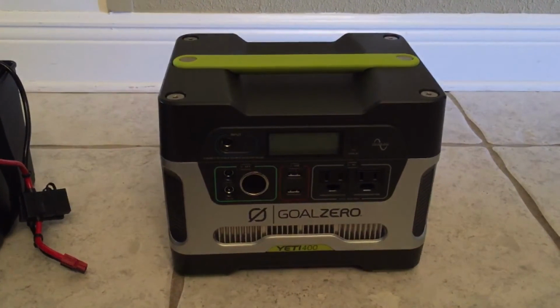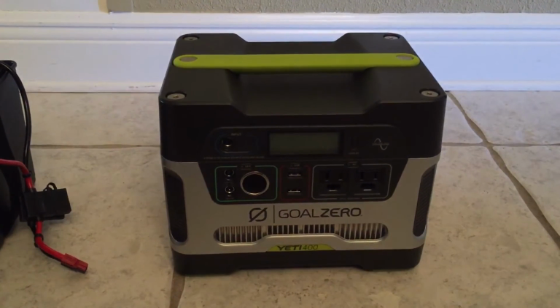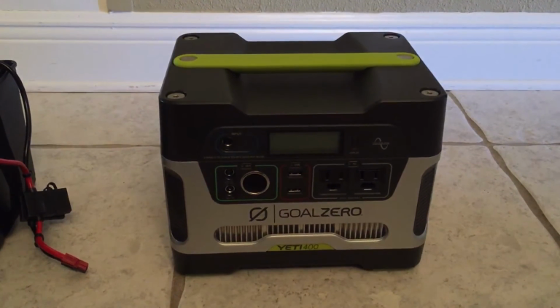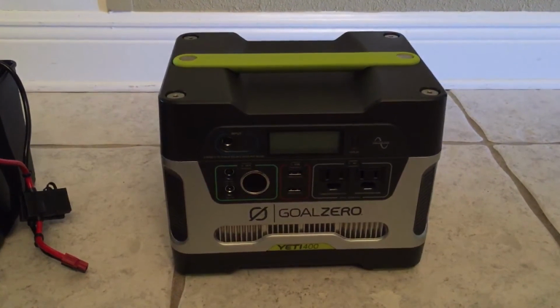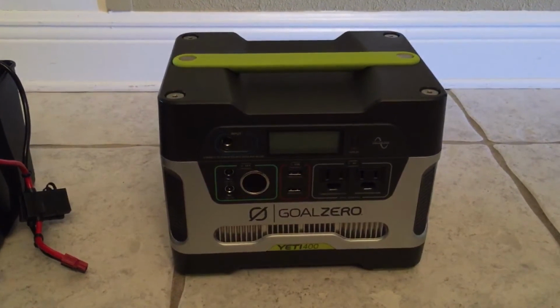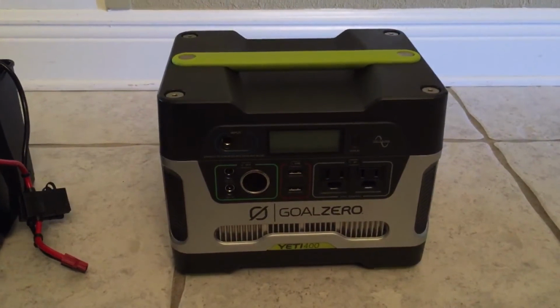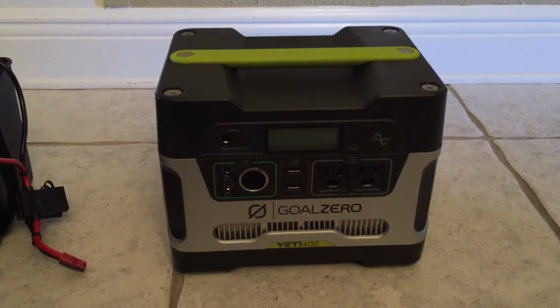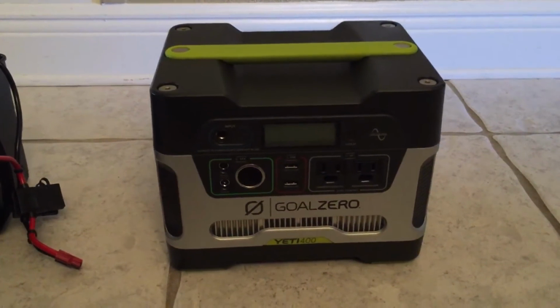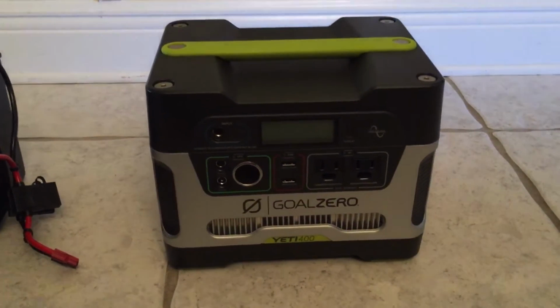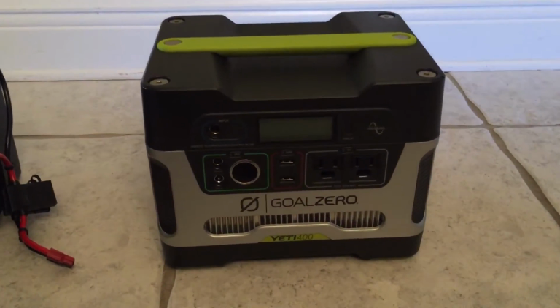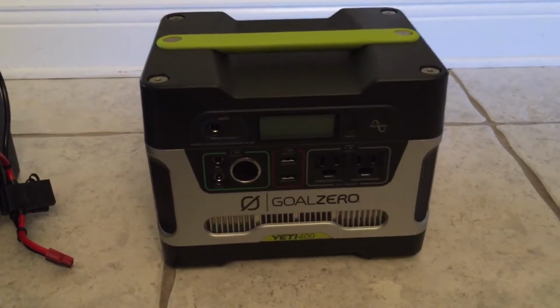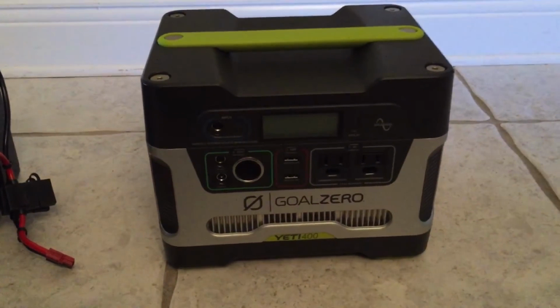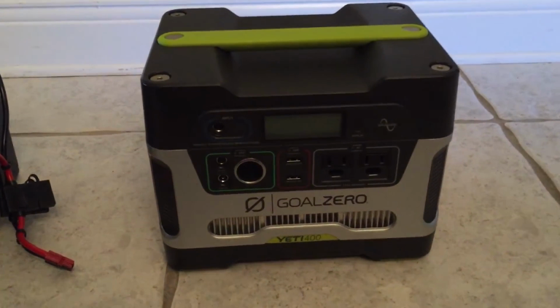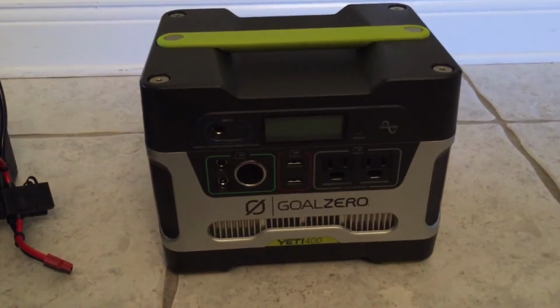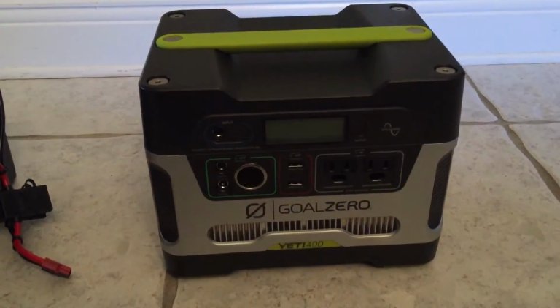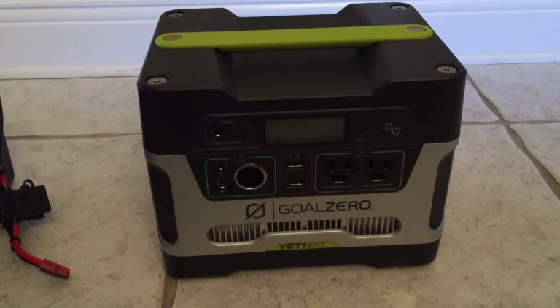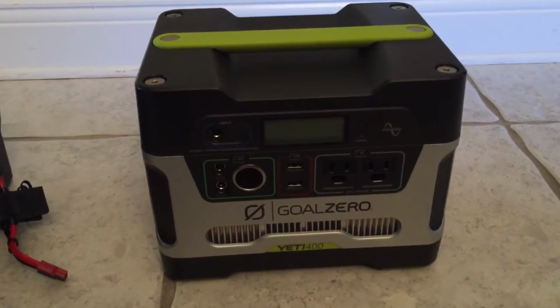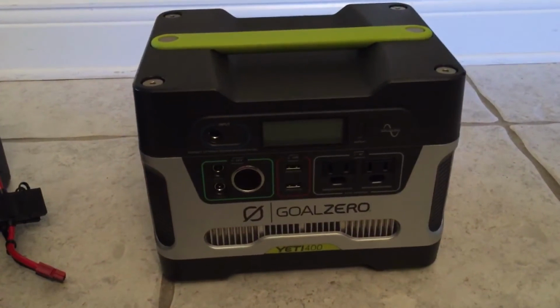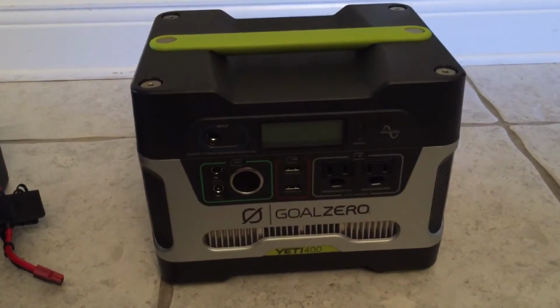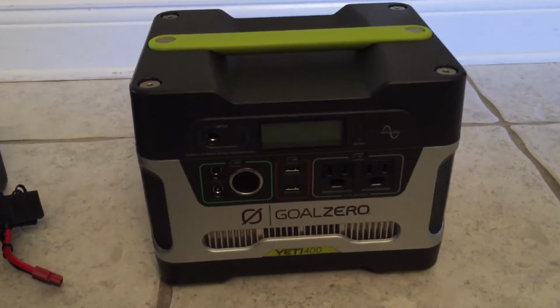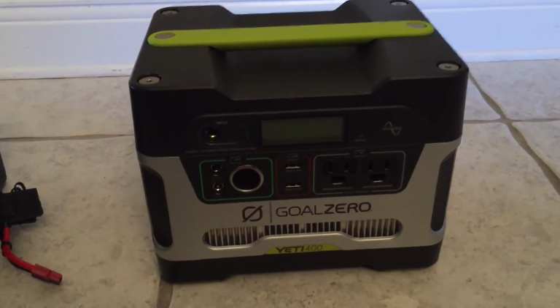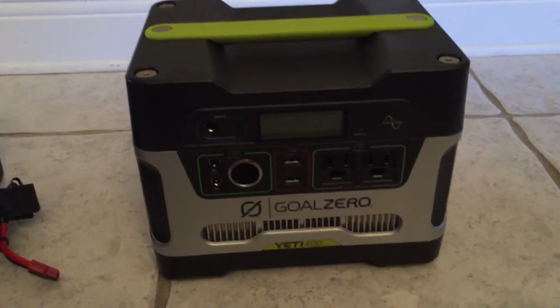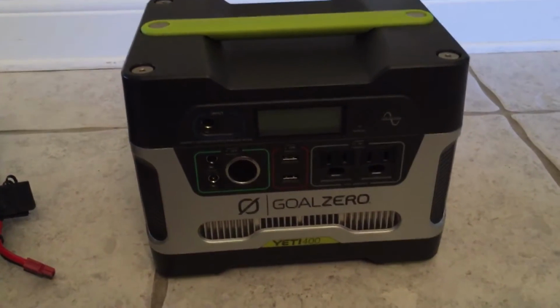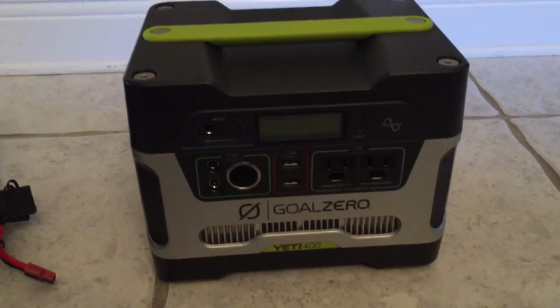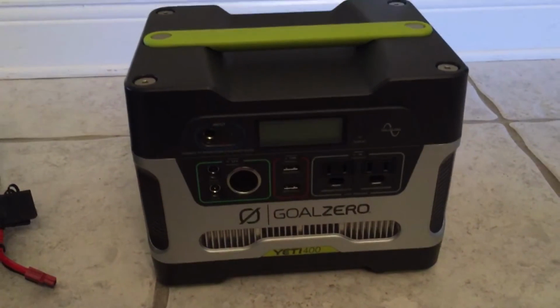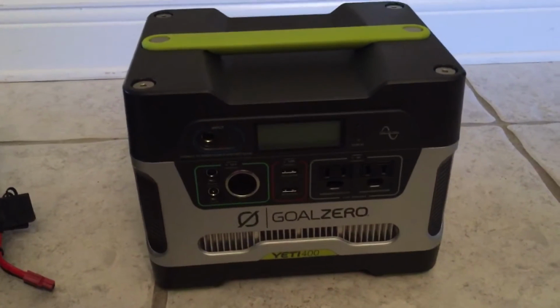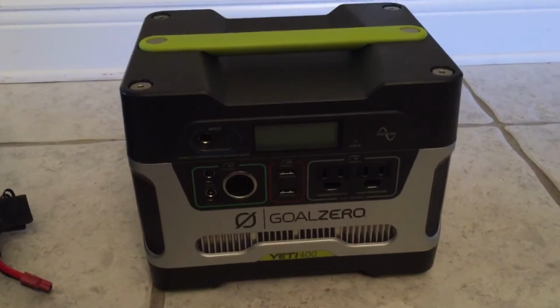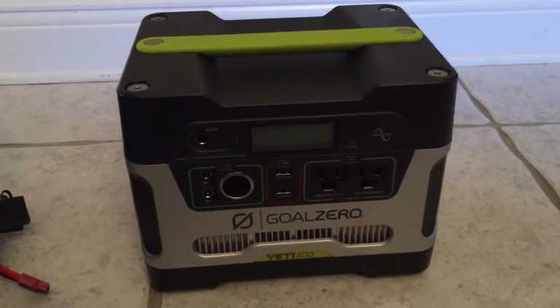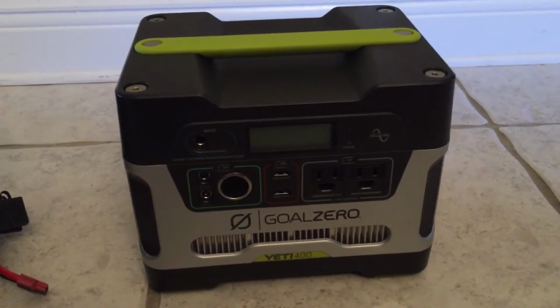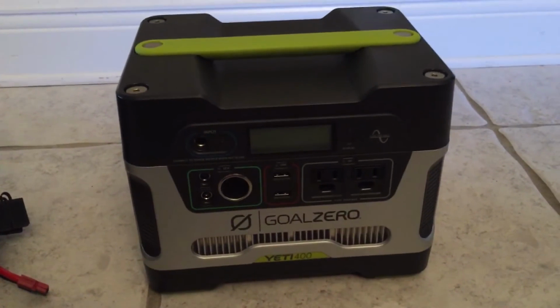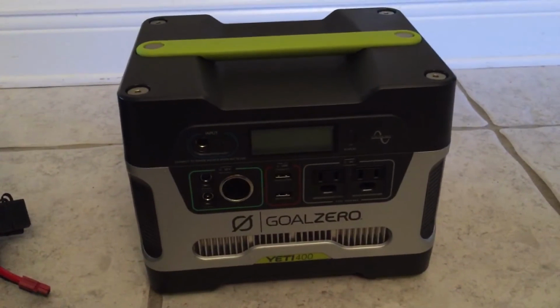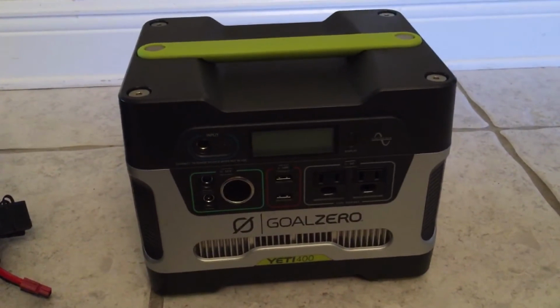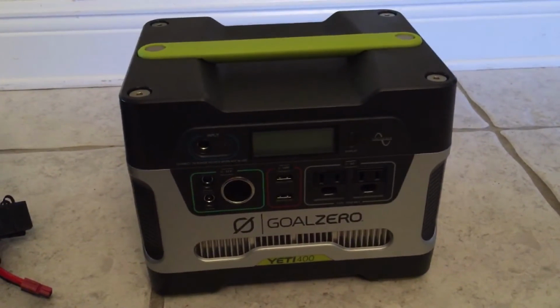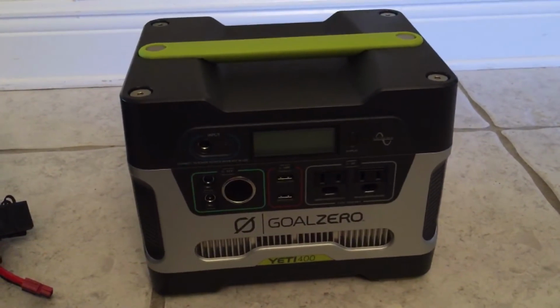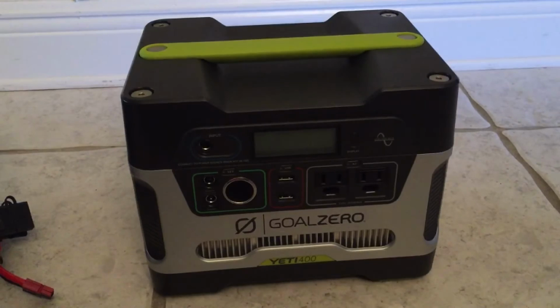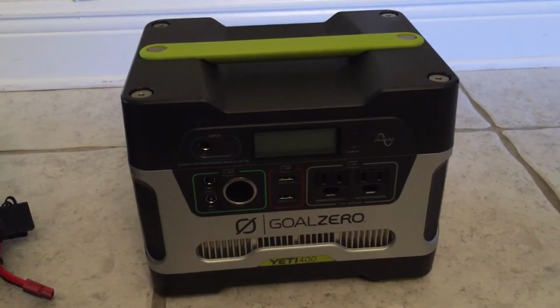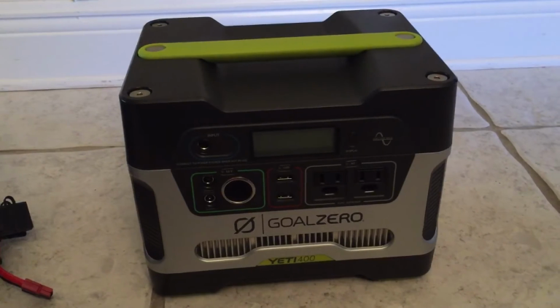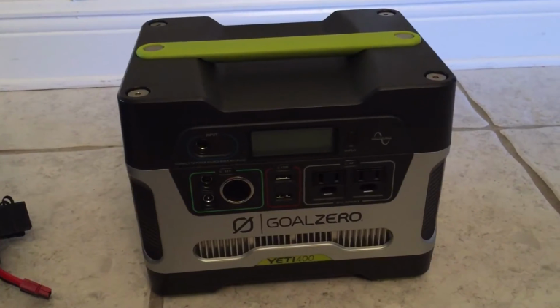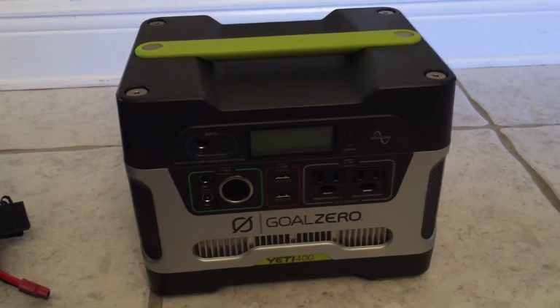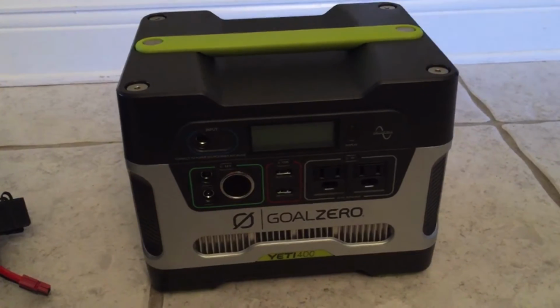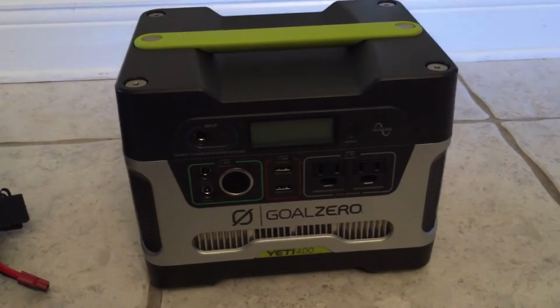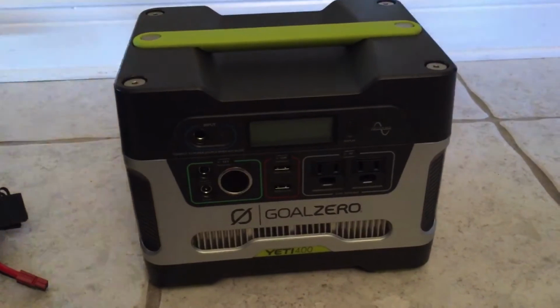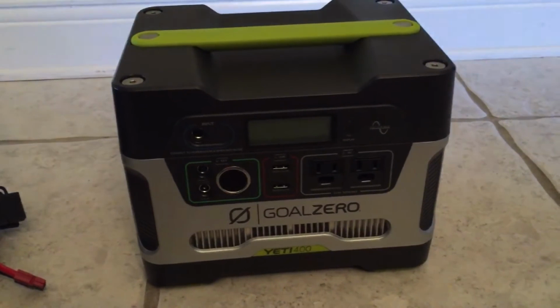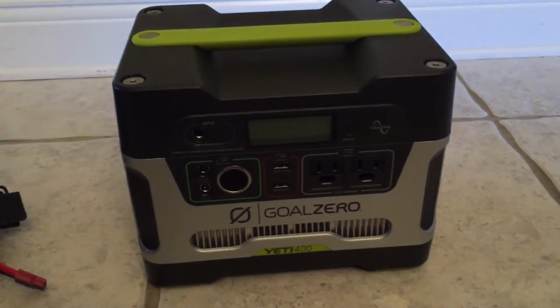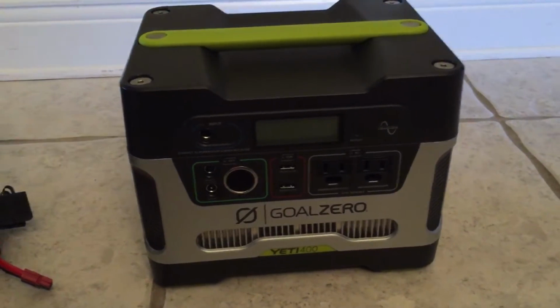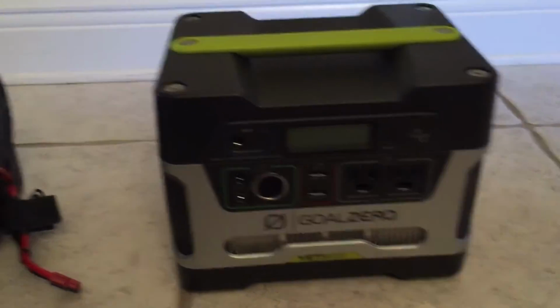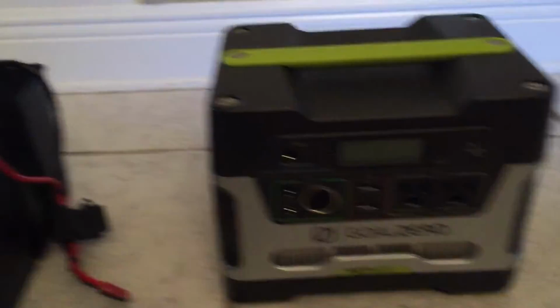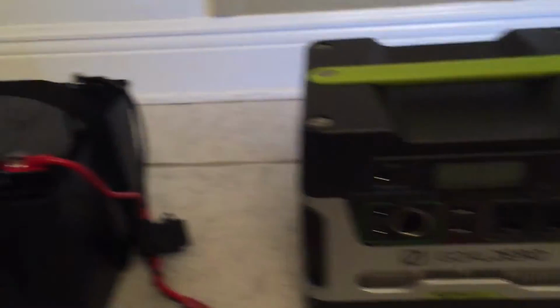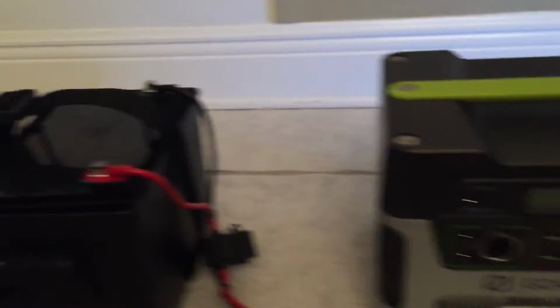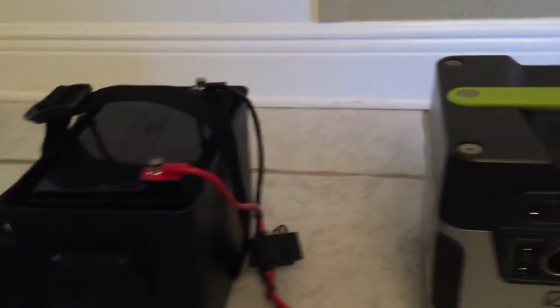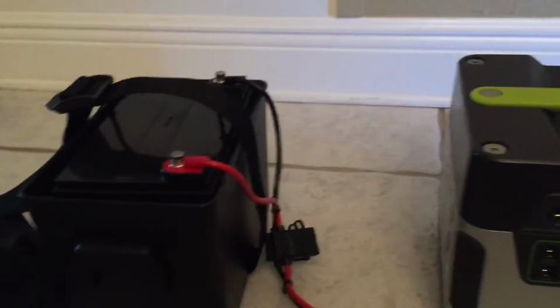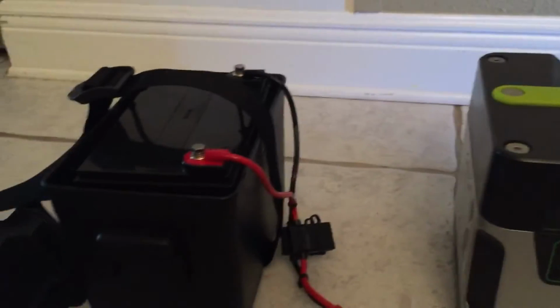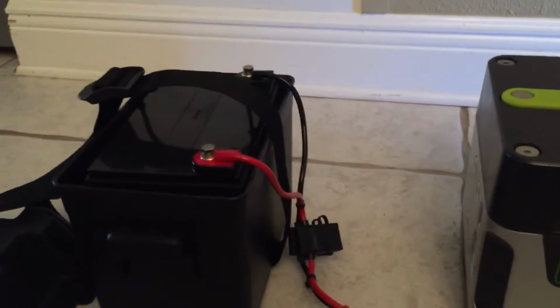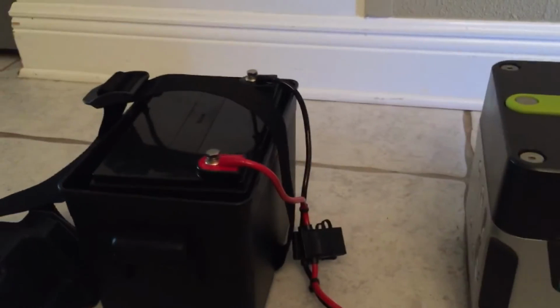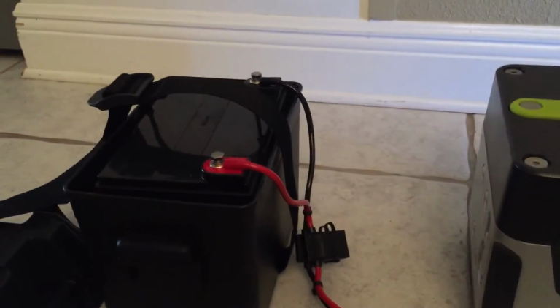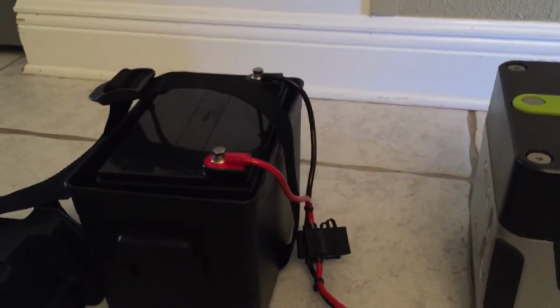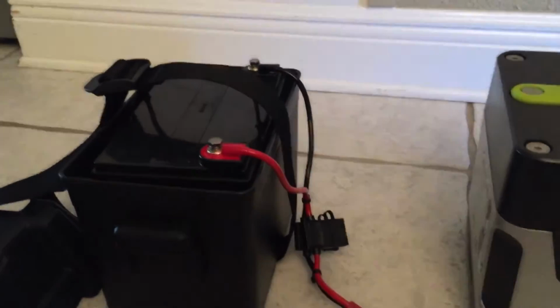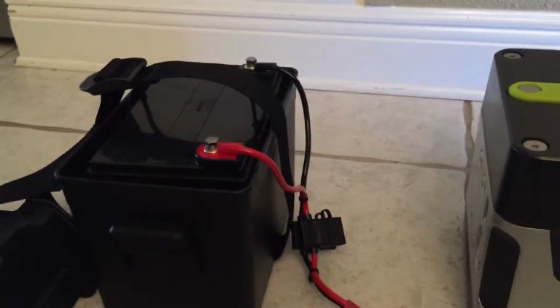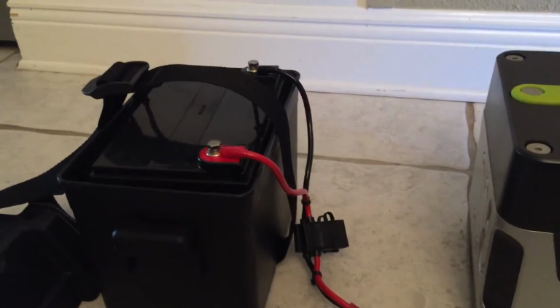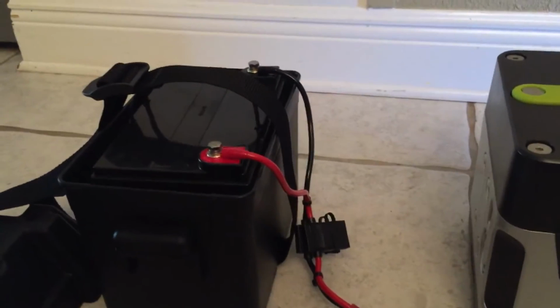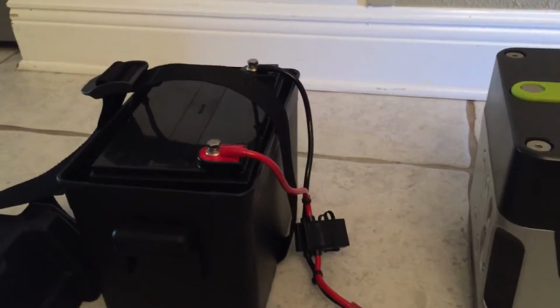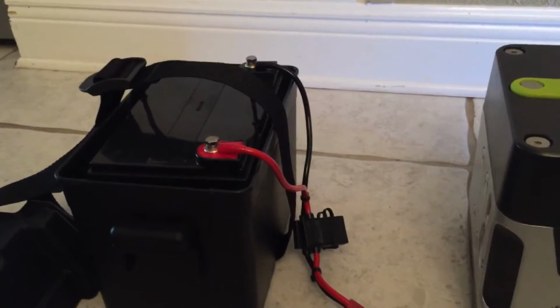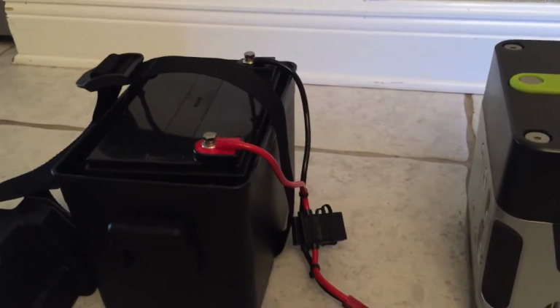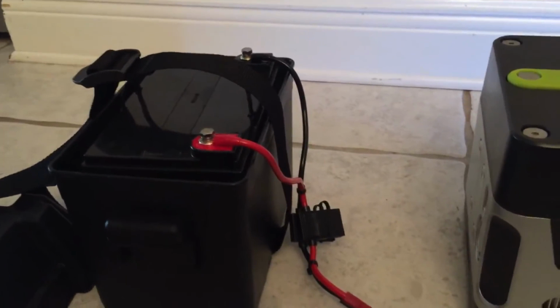Hey YouTube. Today I want to show how I went about chaining a Goal Zero Yeti 400 to an external battery.